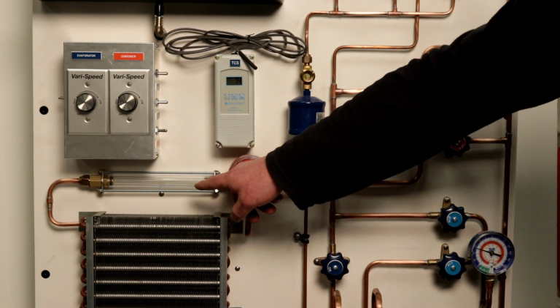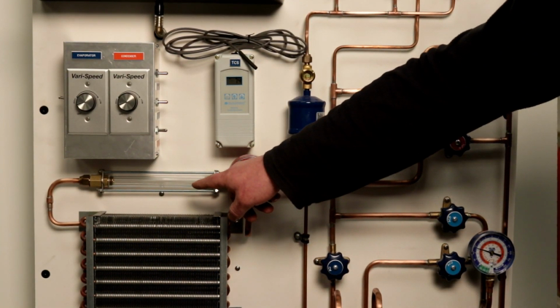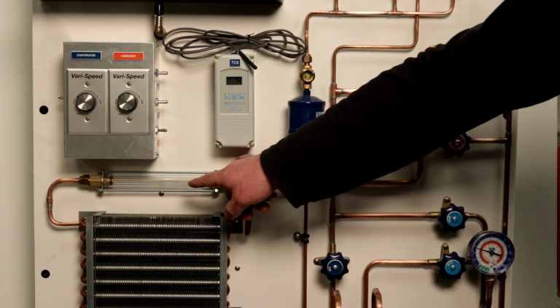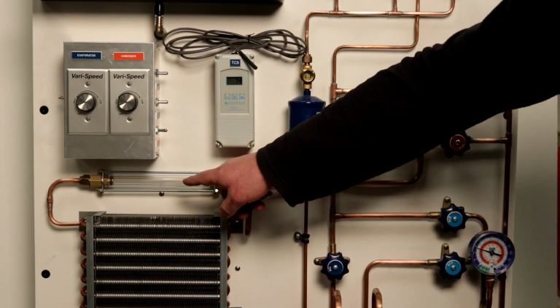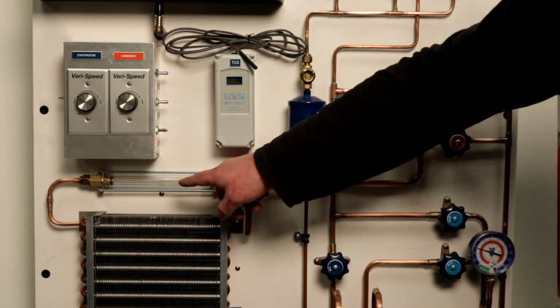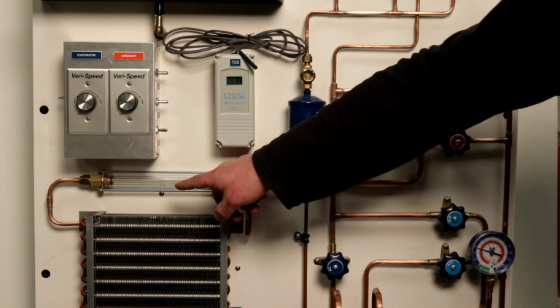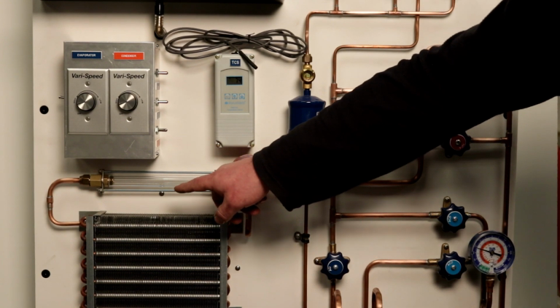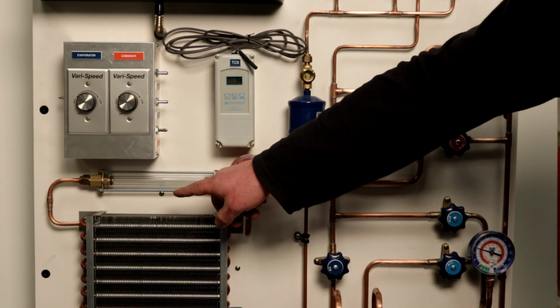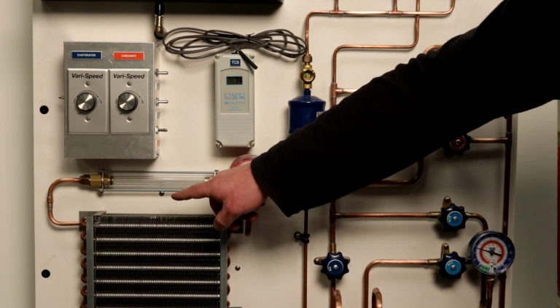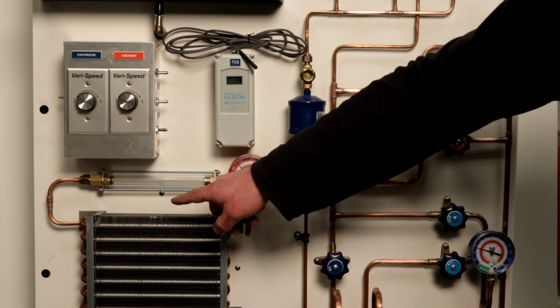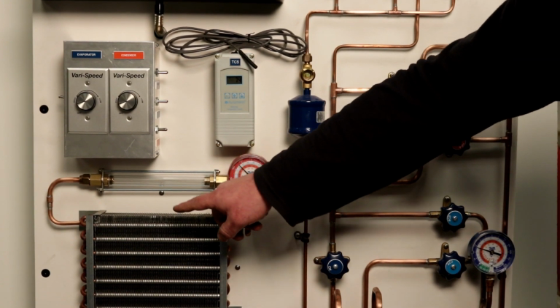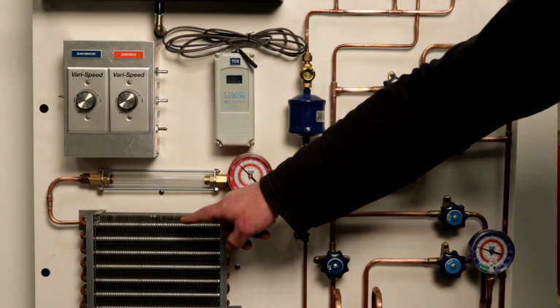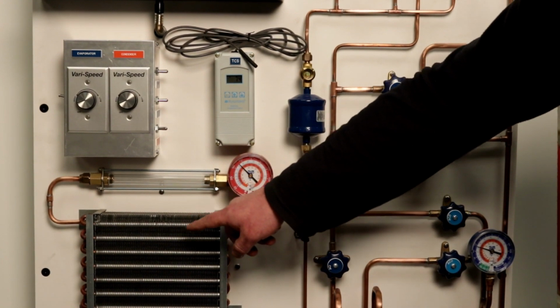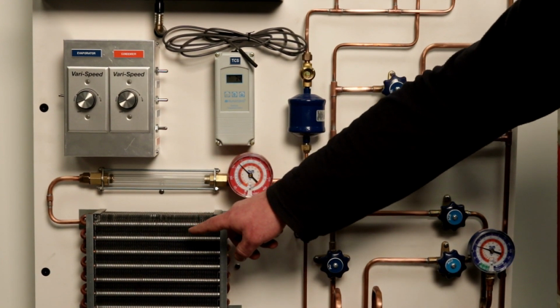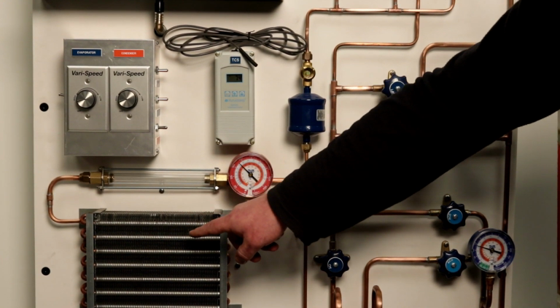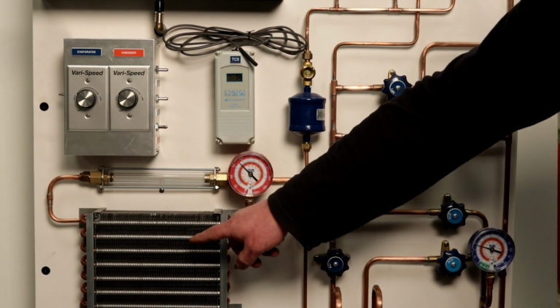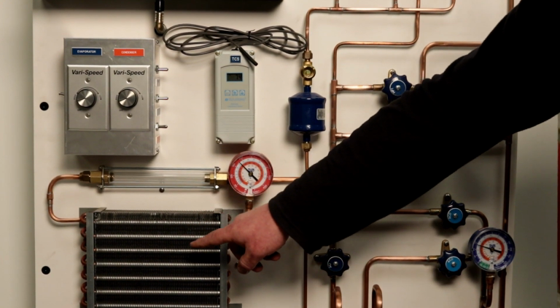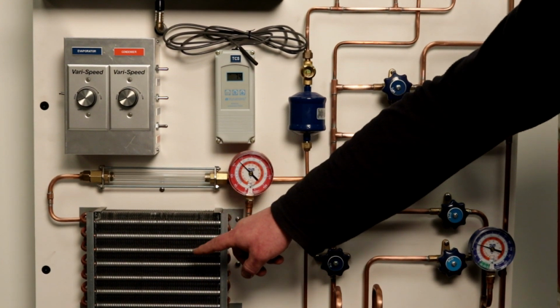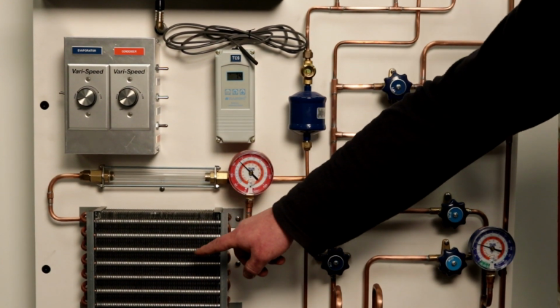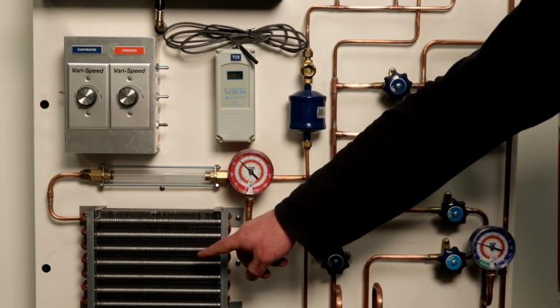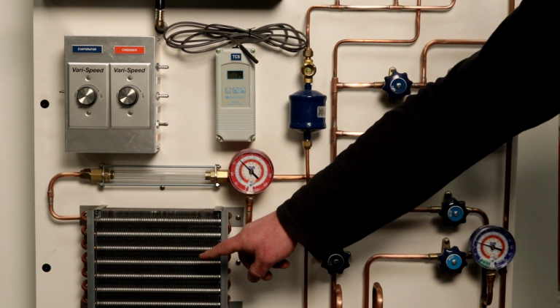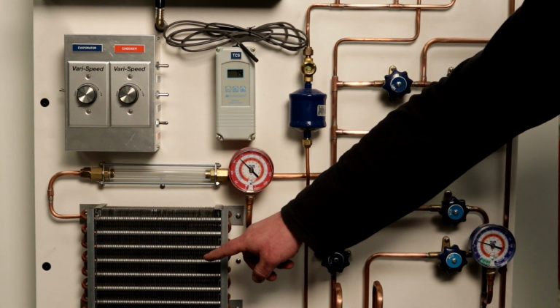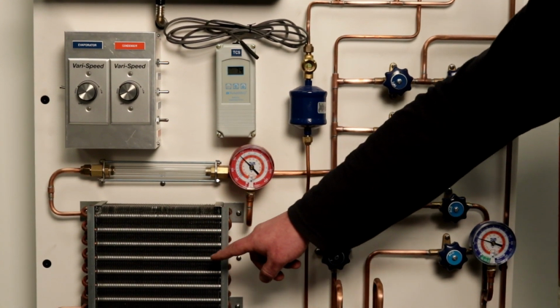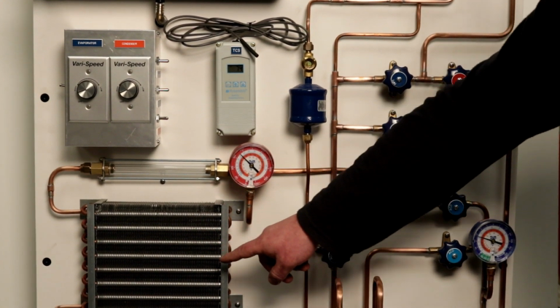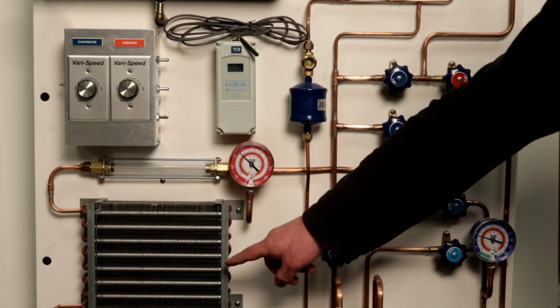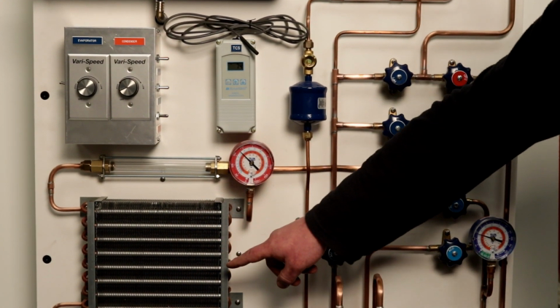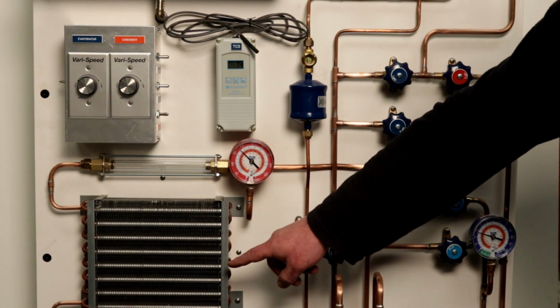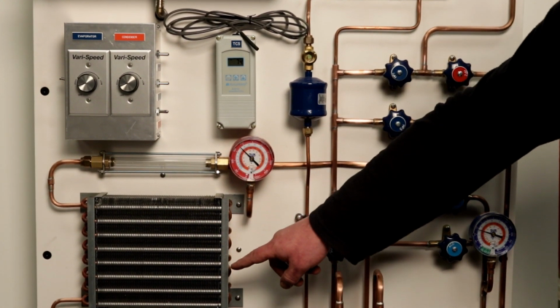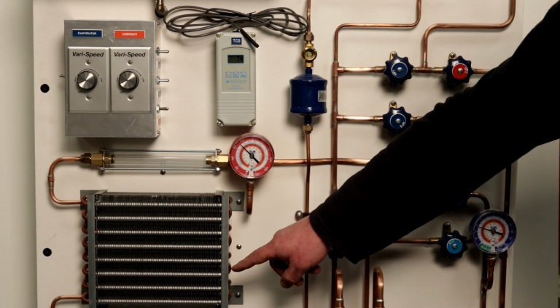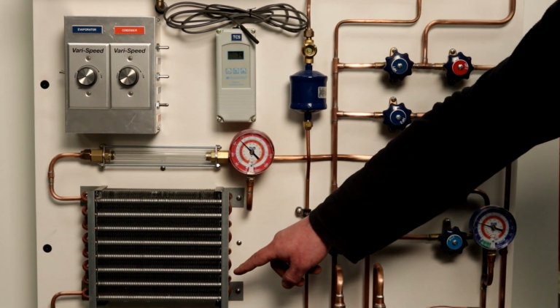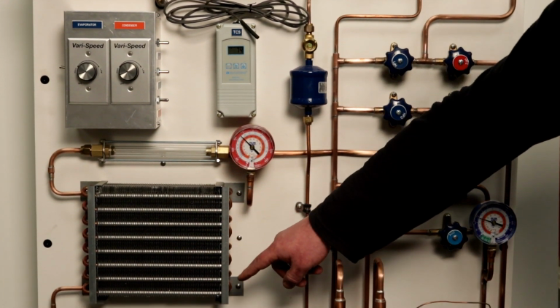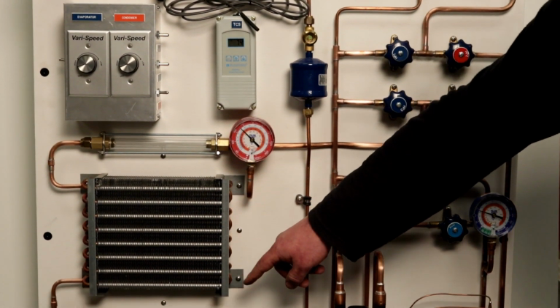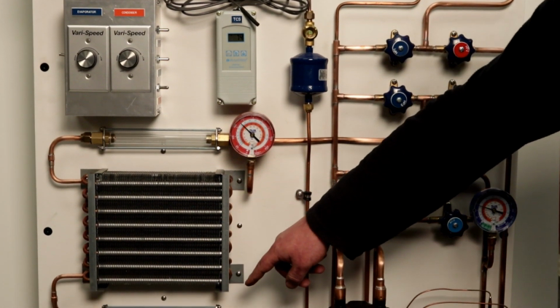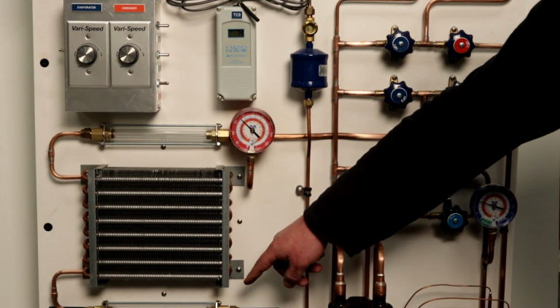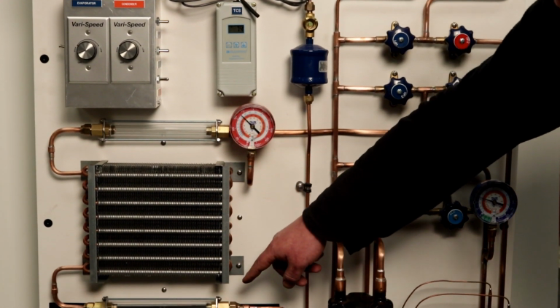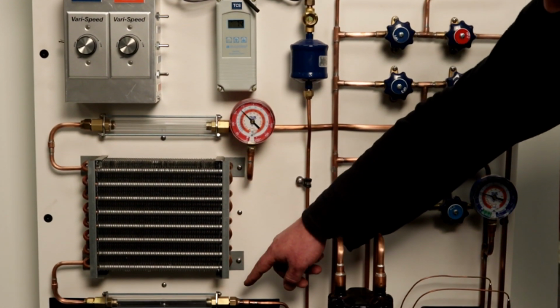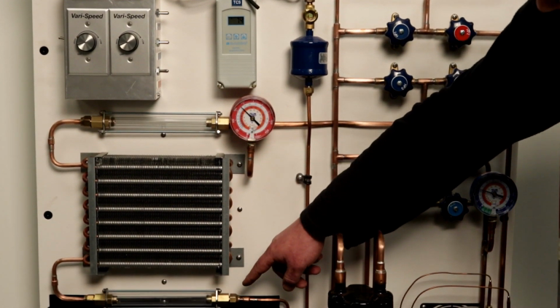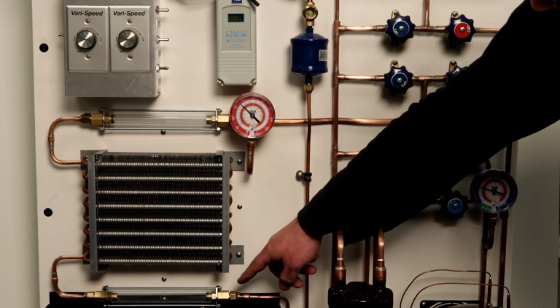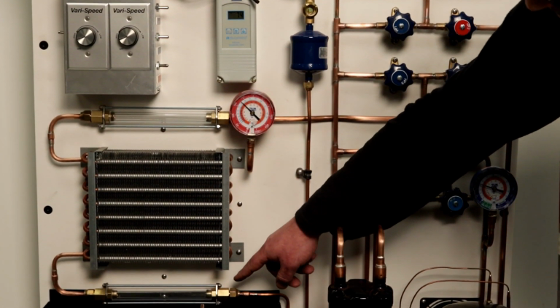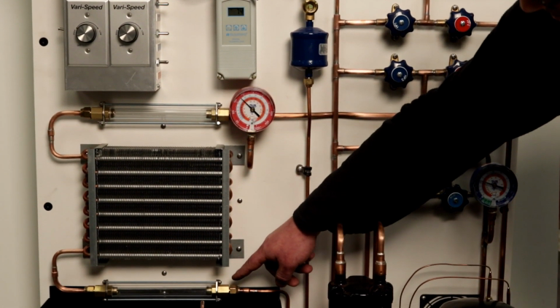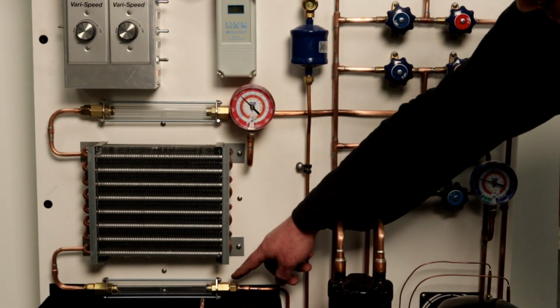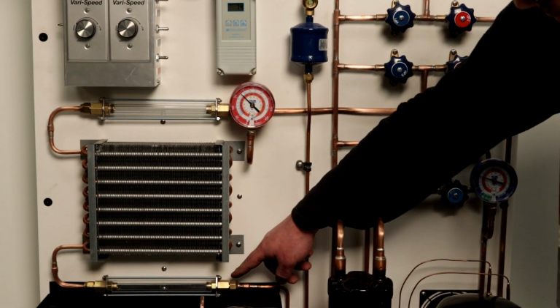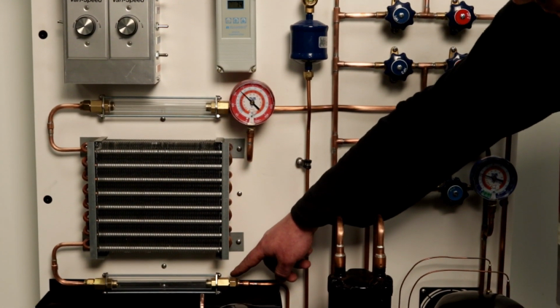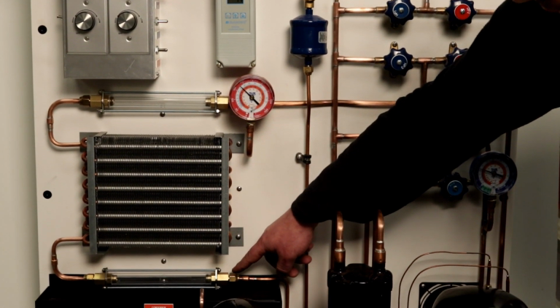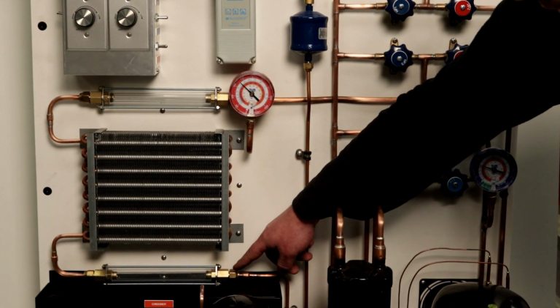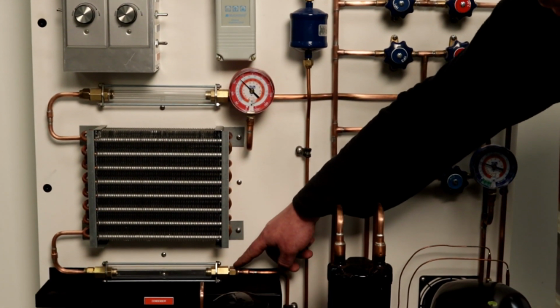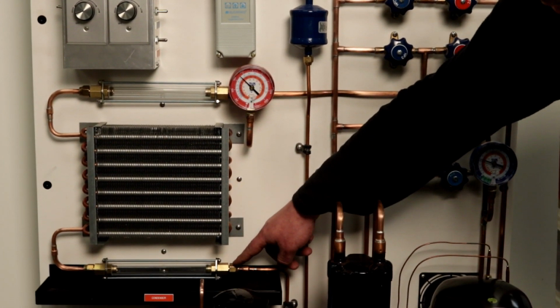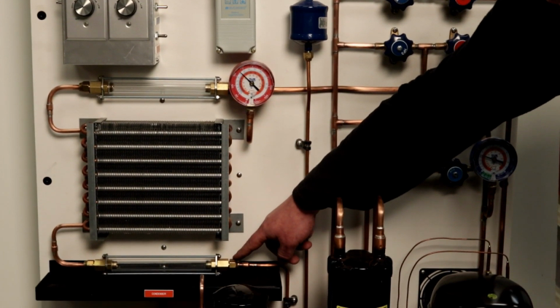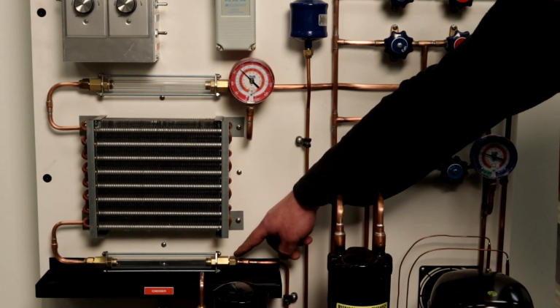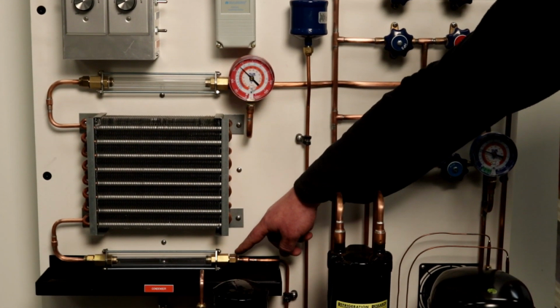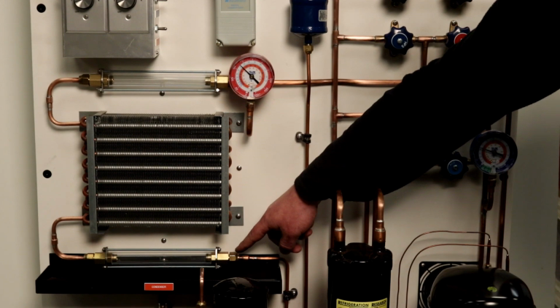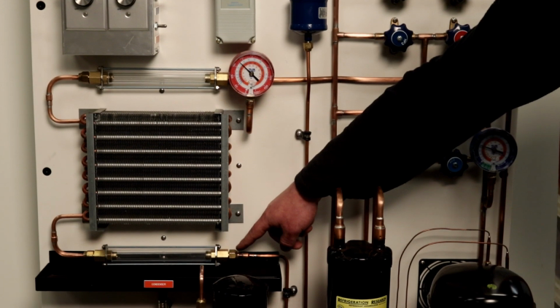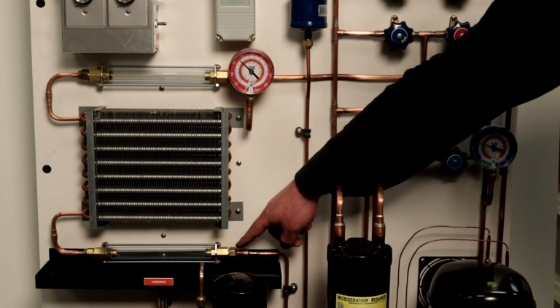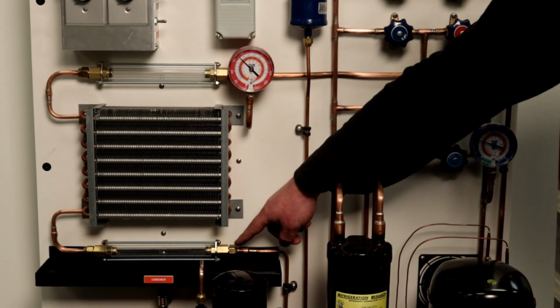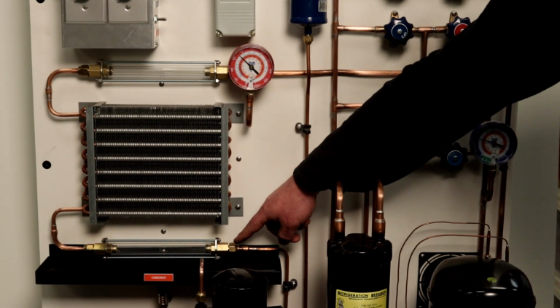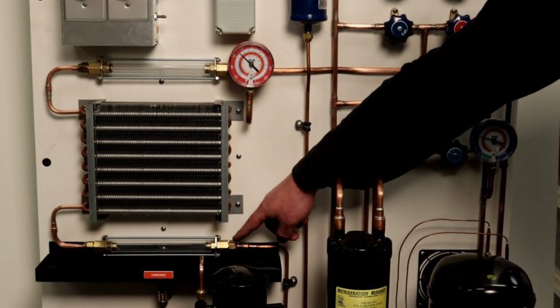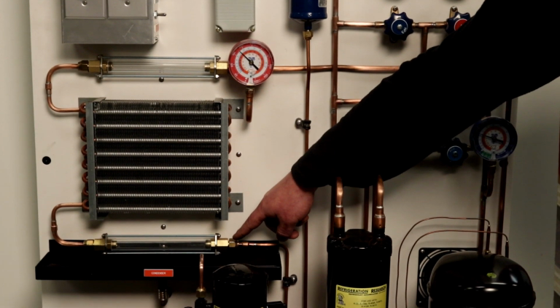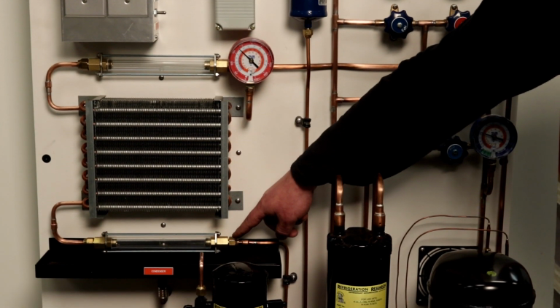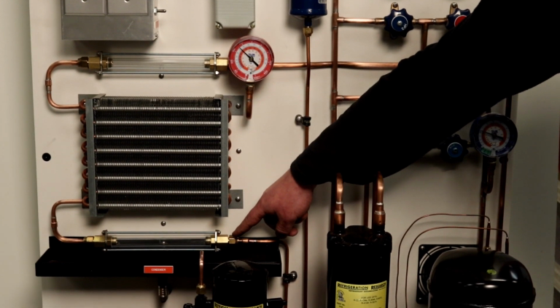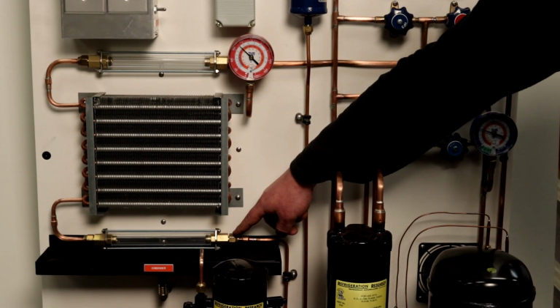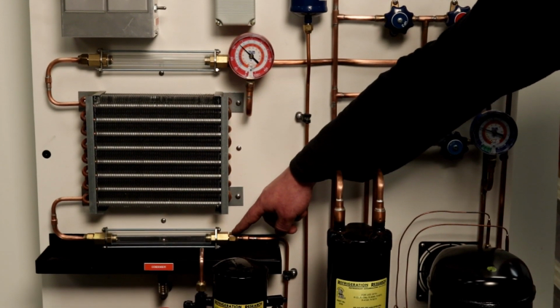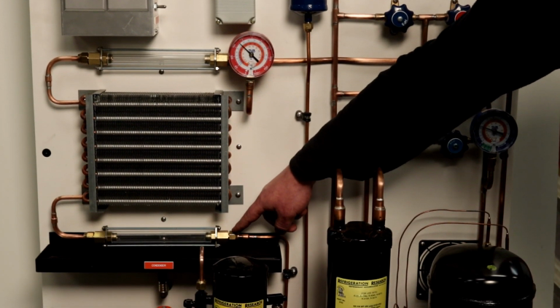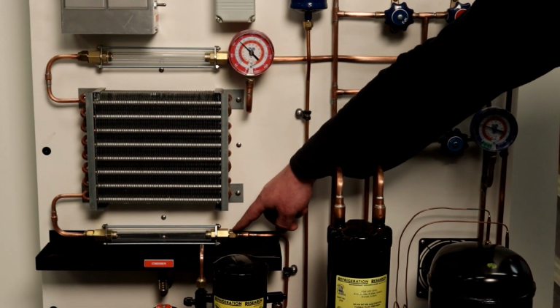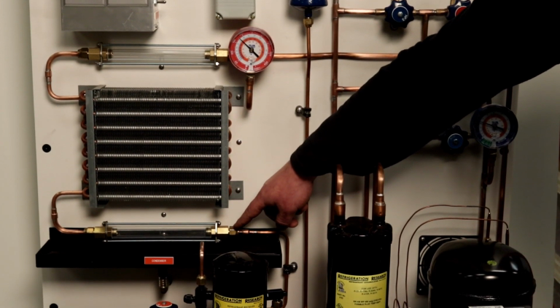The TU100 trainer is designed with sight glasses at the inlet and the outlet of both the evaporator and the condenser coils.